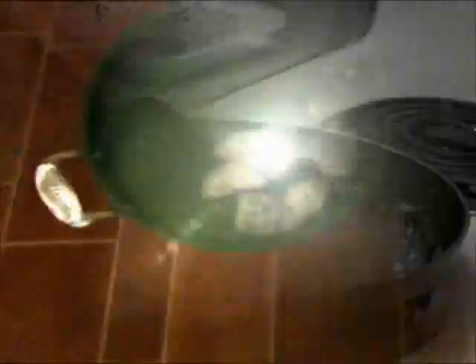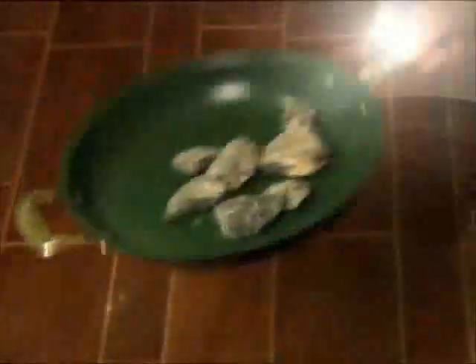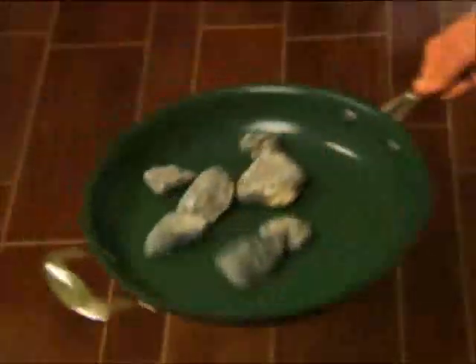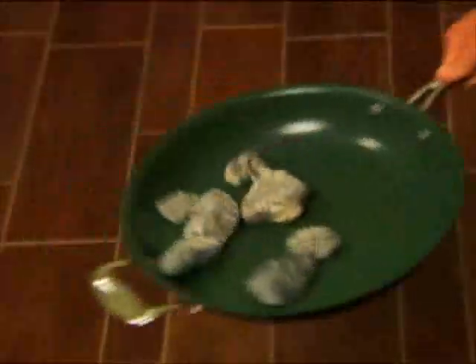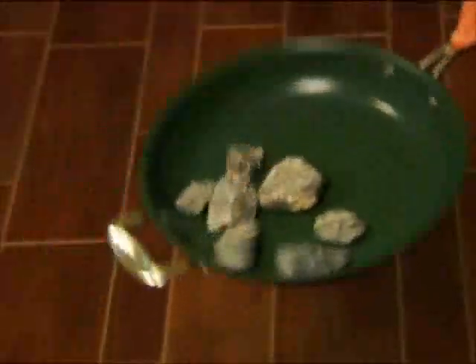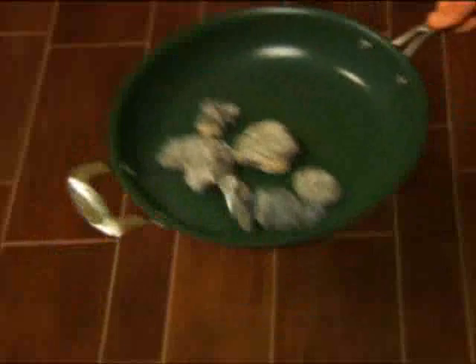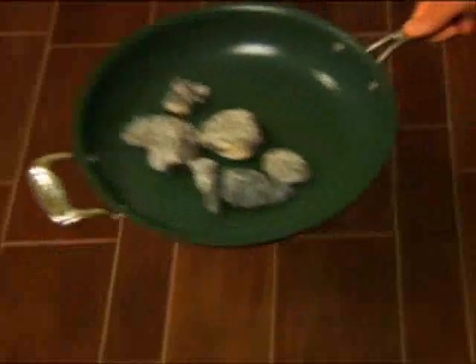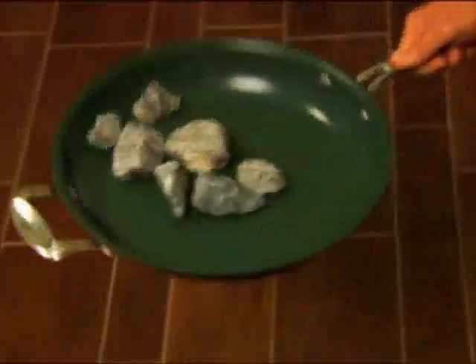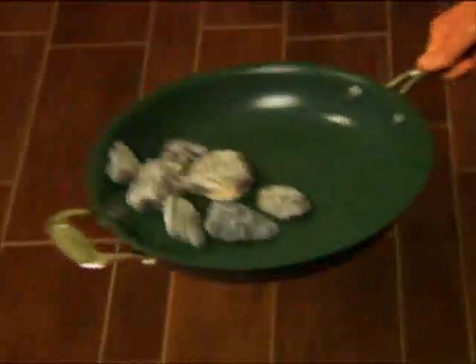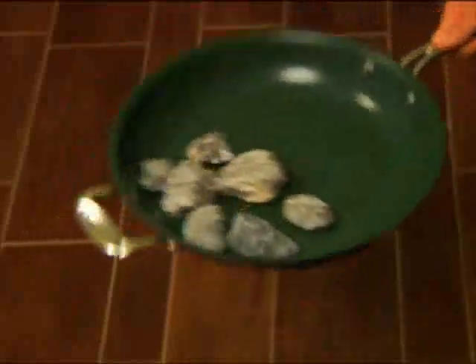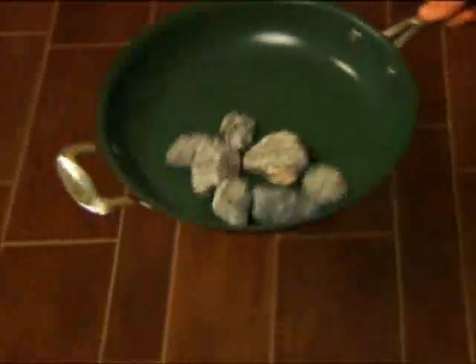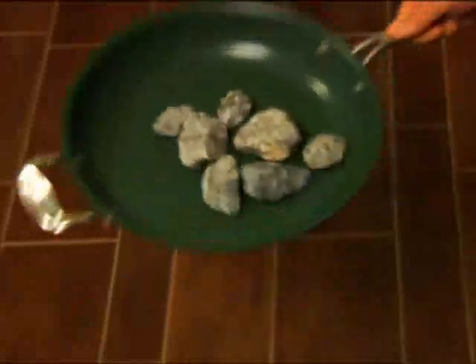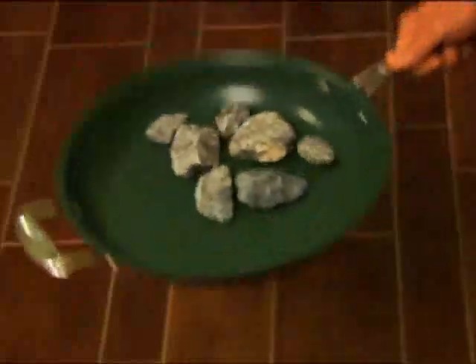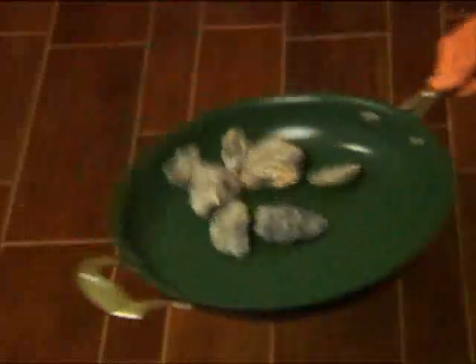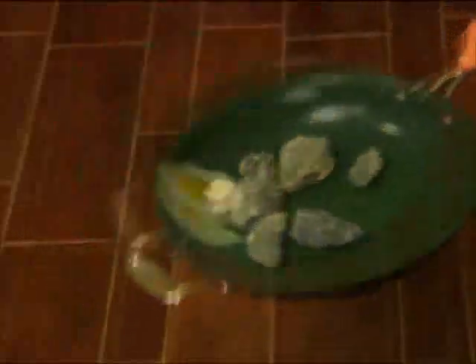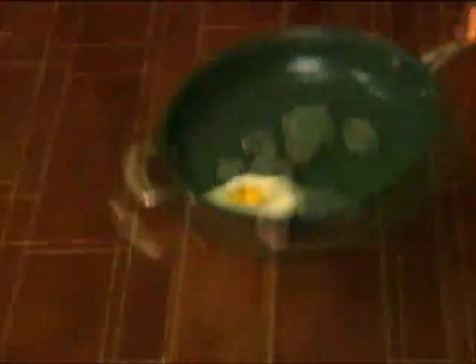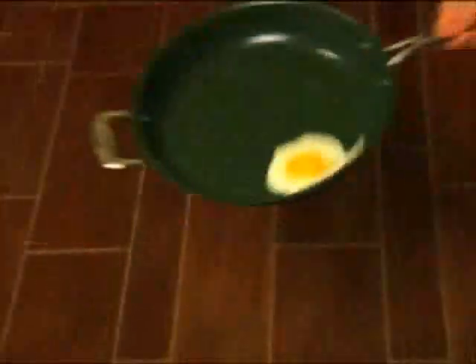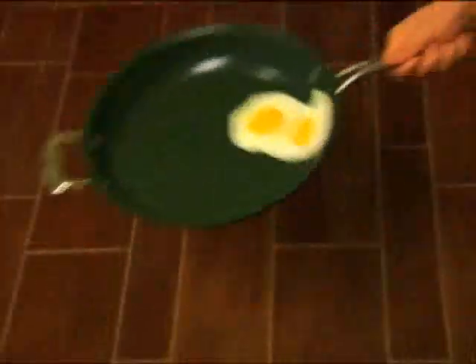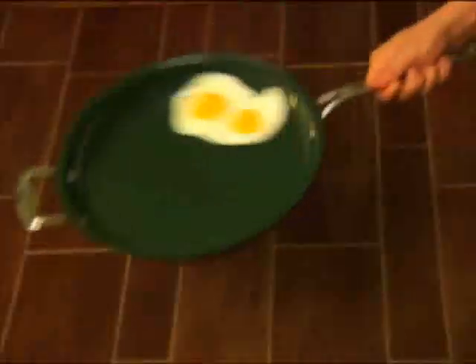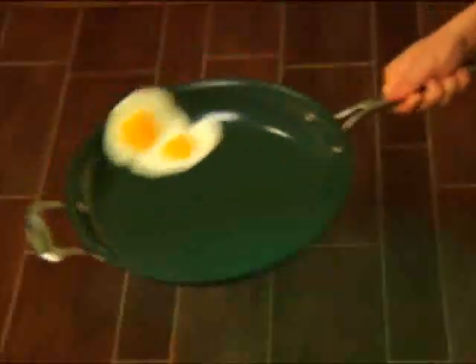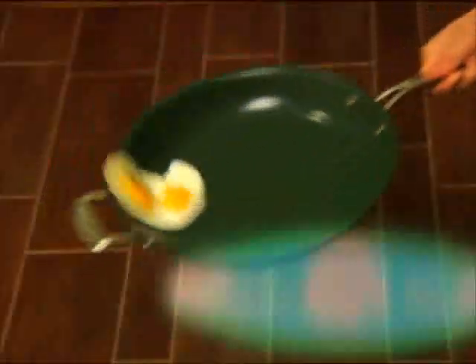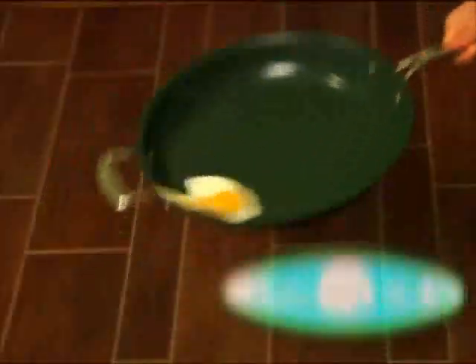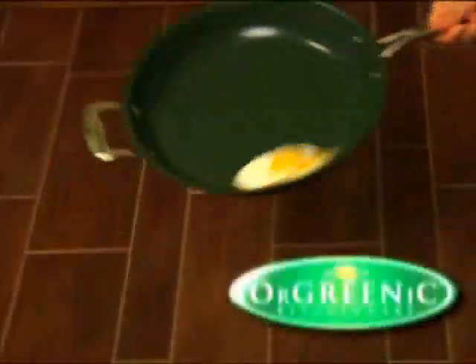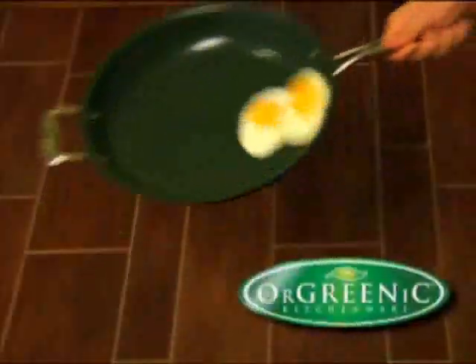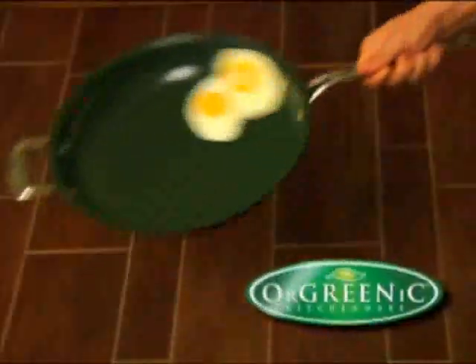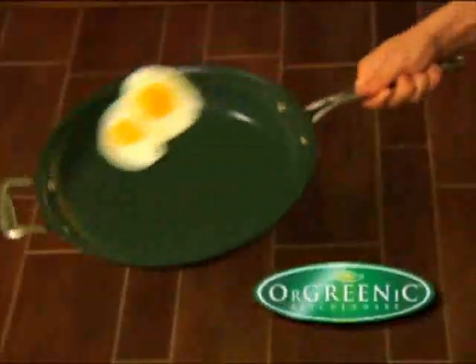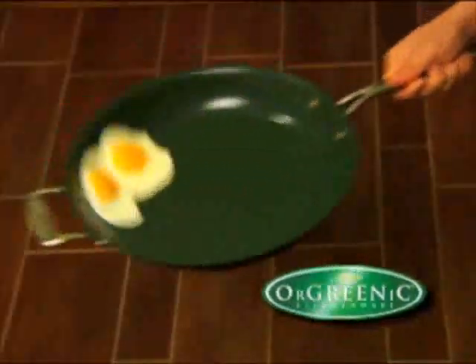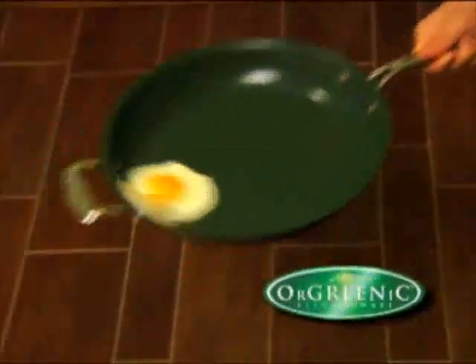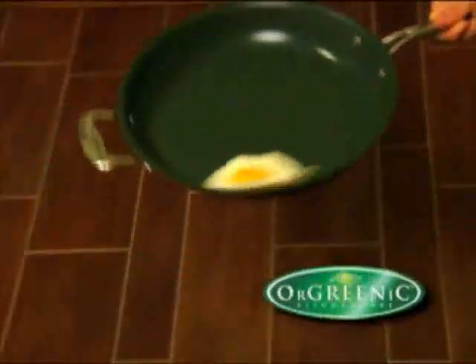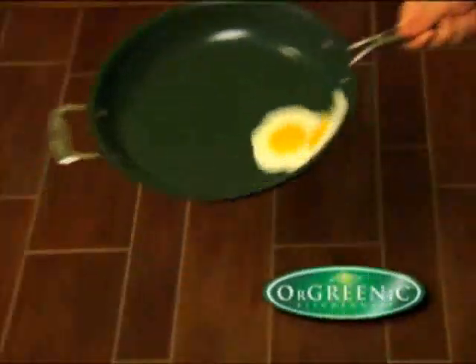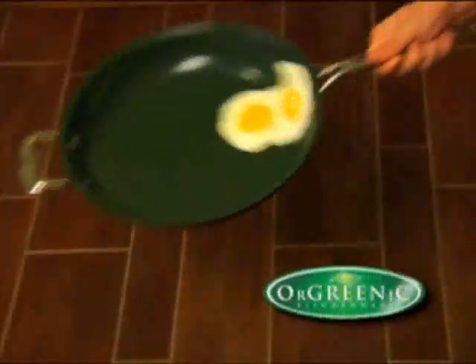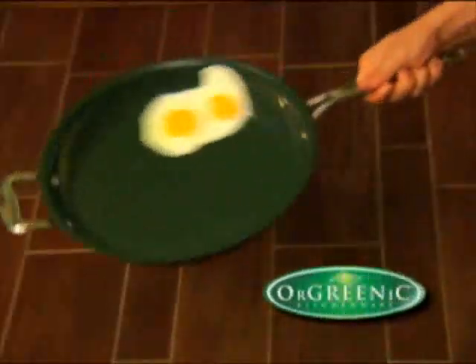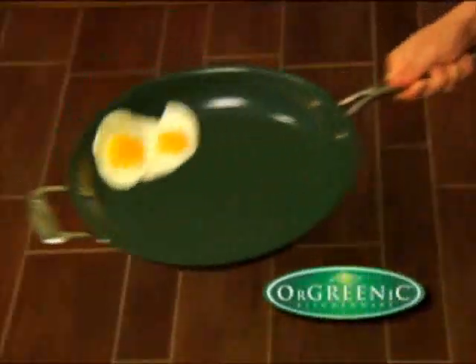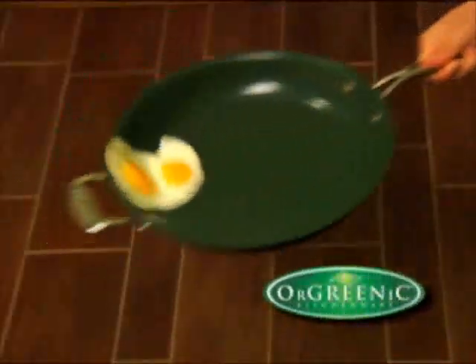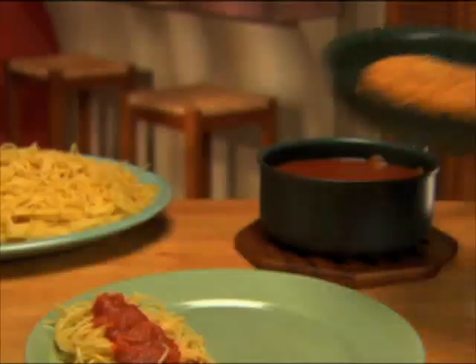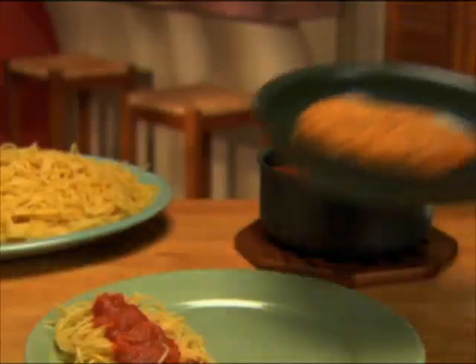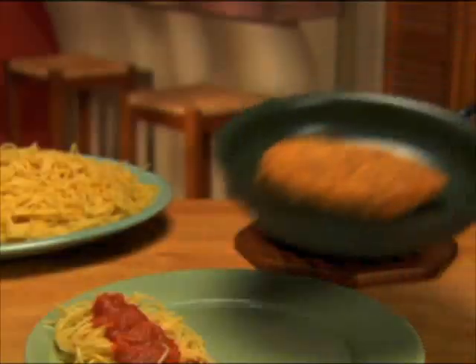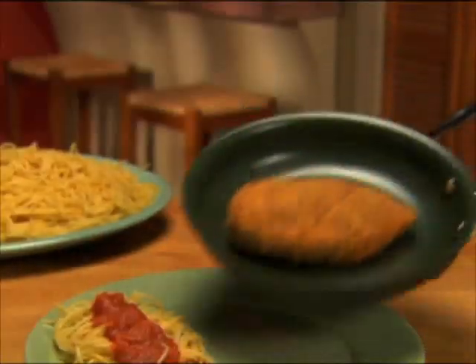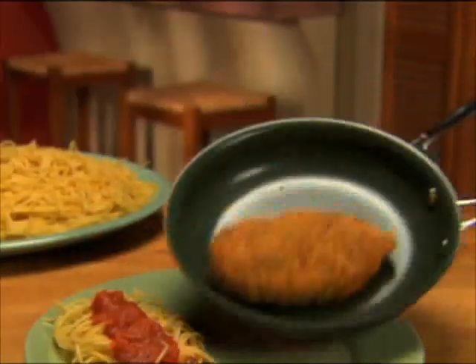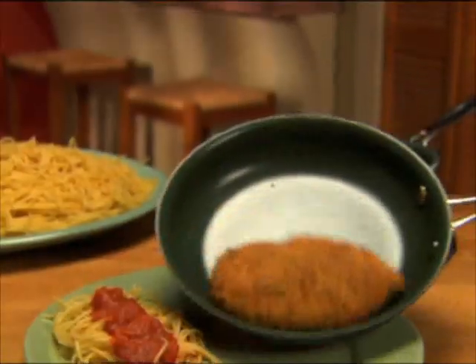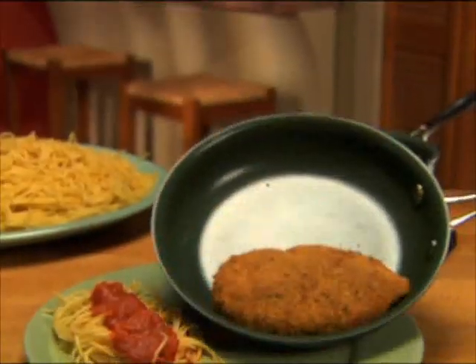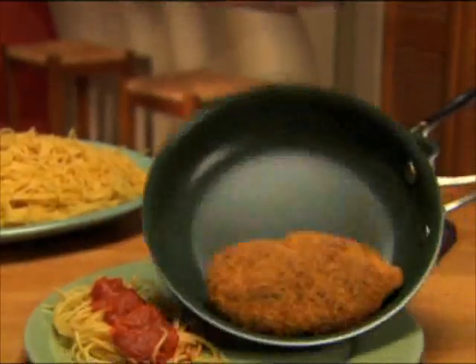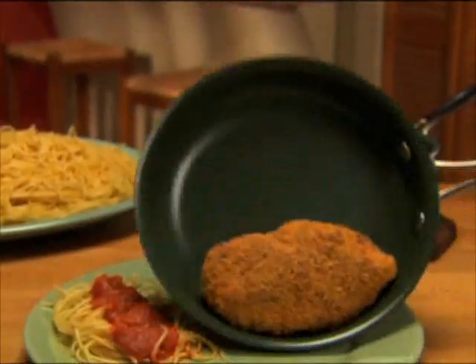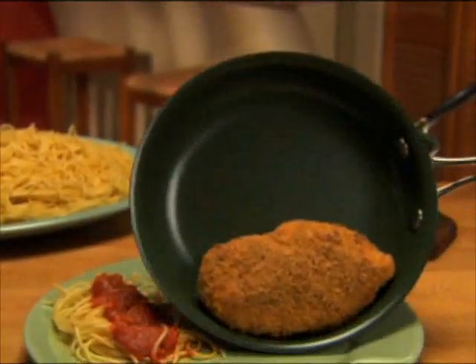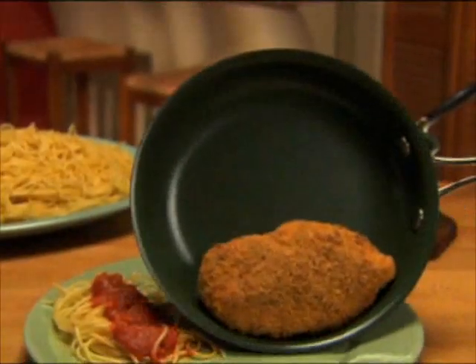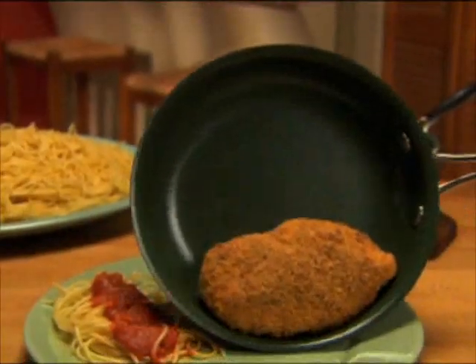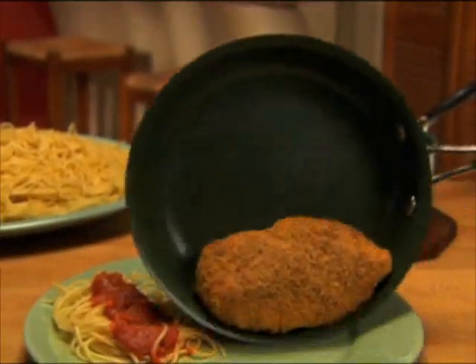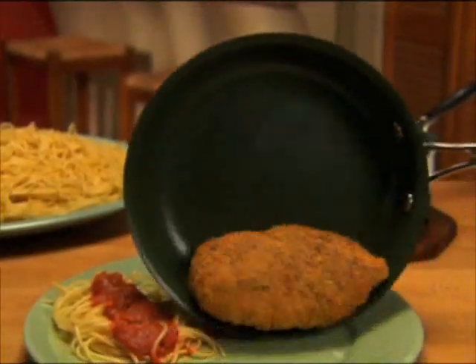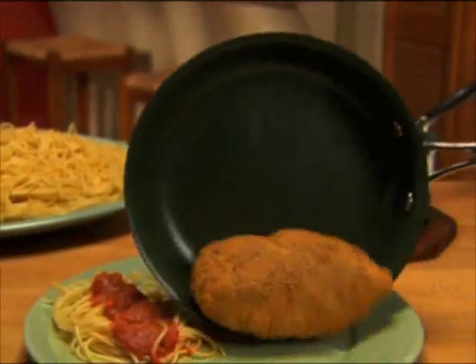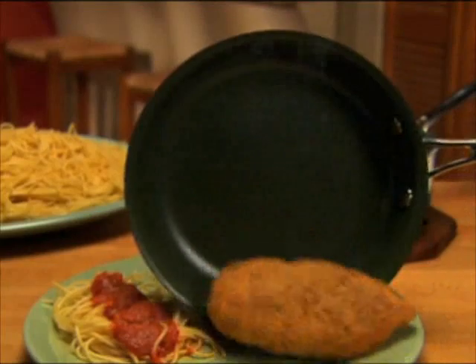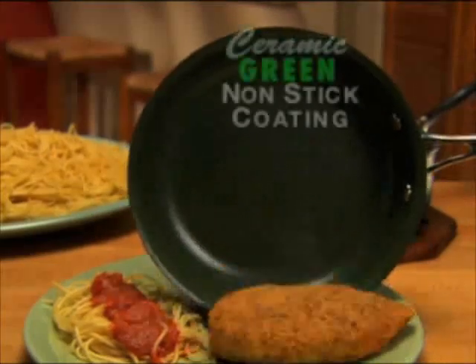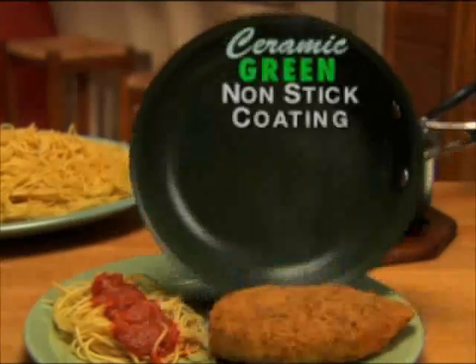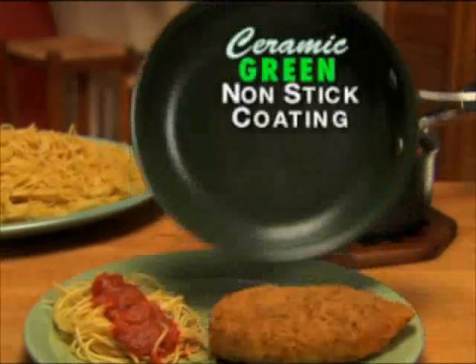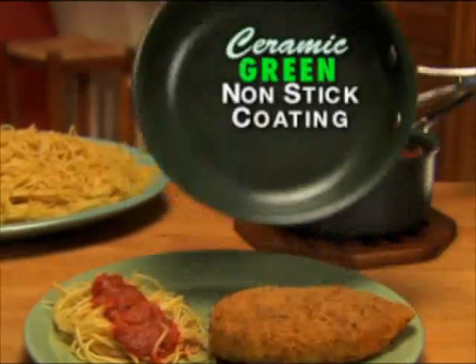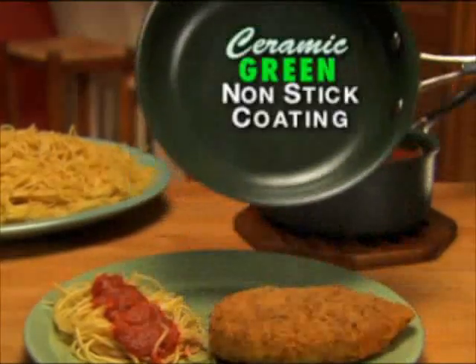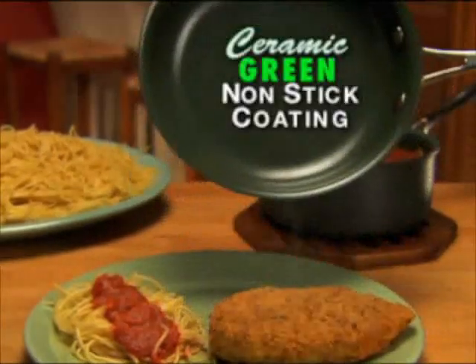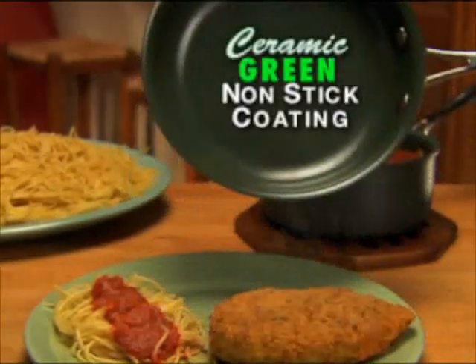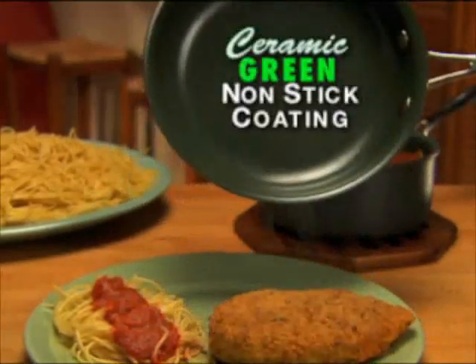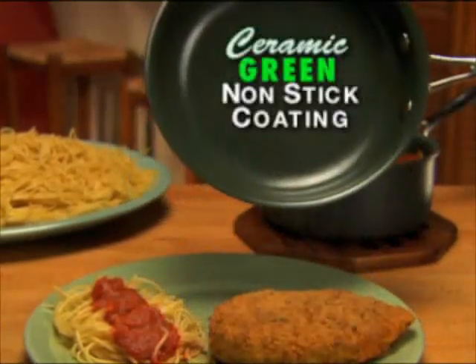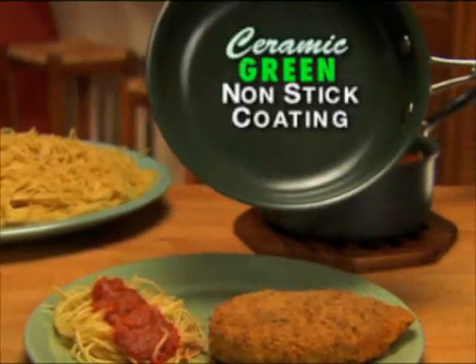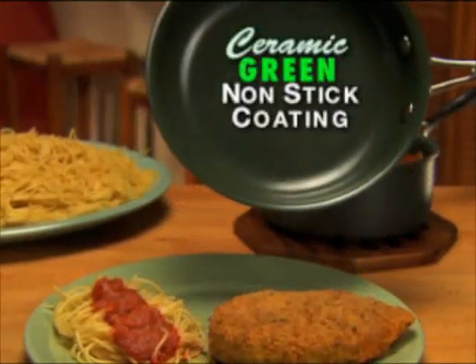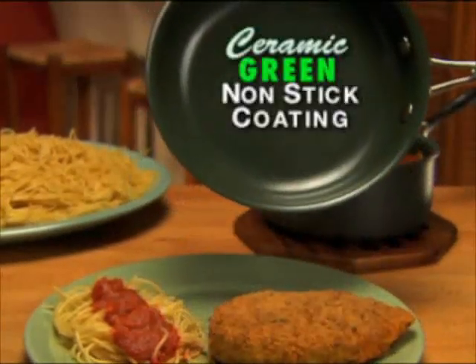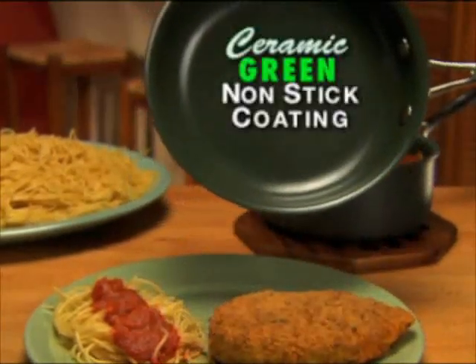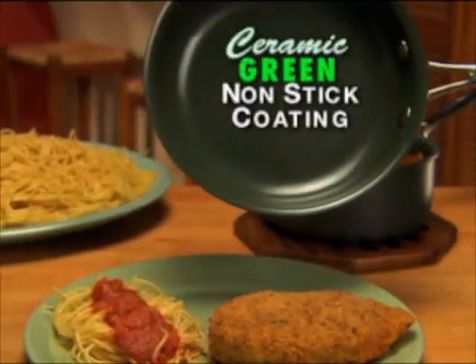Don't live in fear — the solution is here with Orgreenik Kitchenware, the new non-stick pan with revolutionary green ceramic coating.